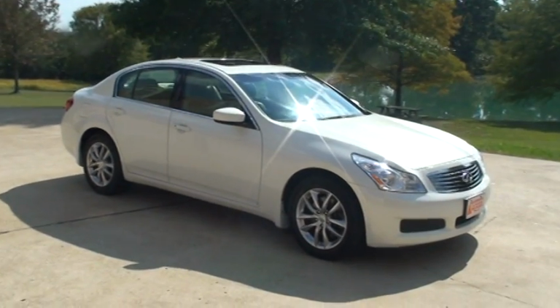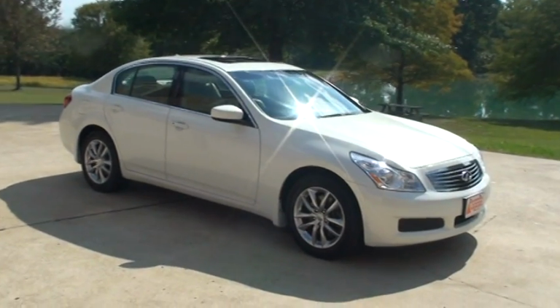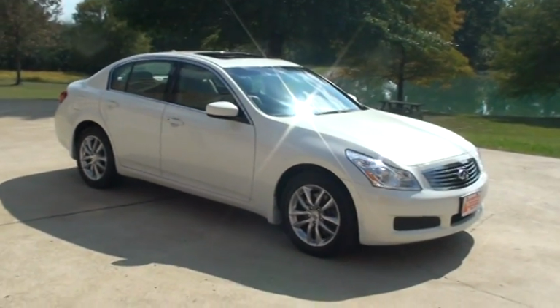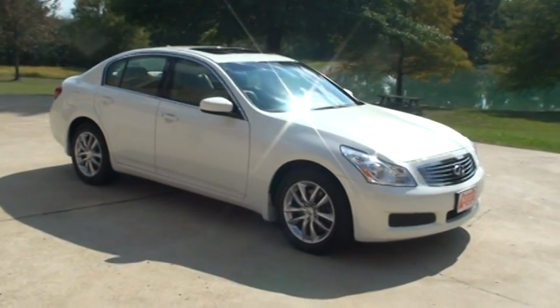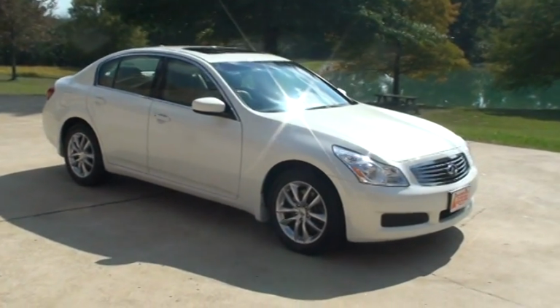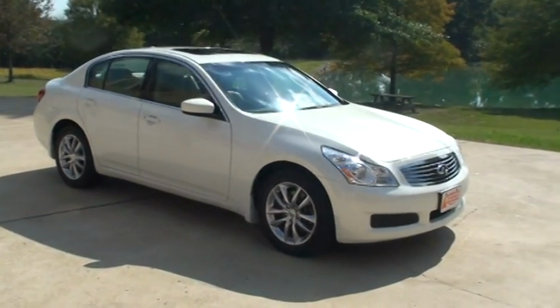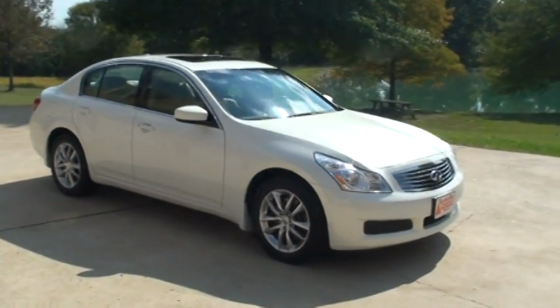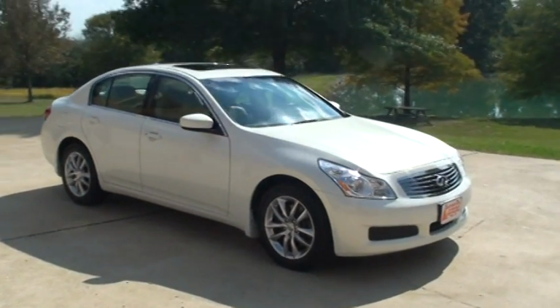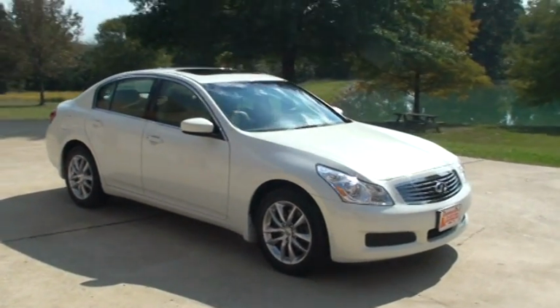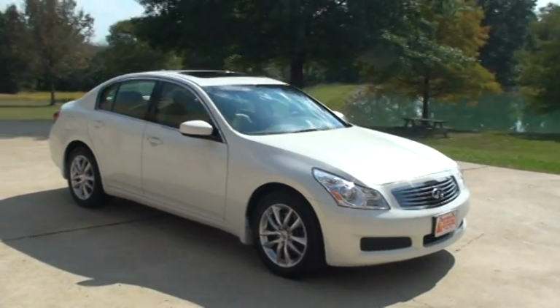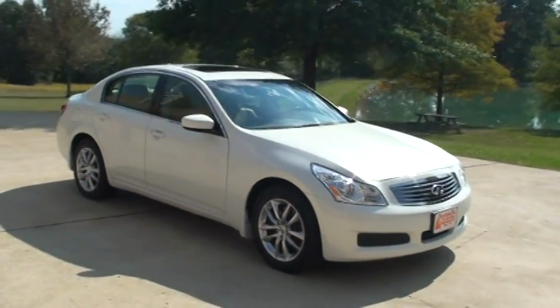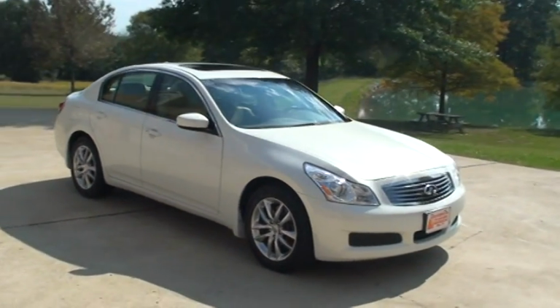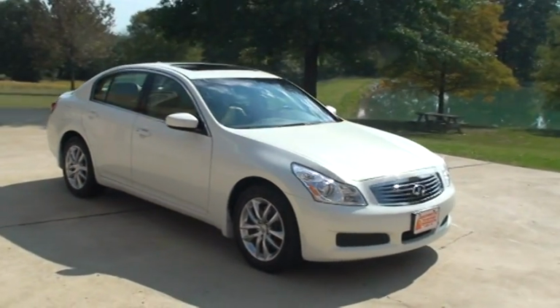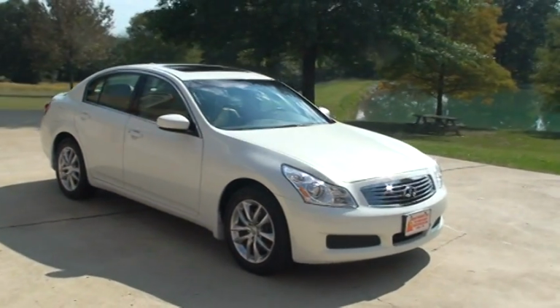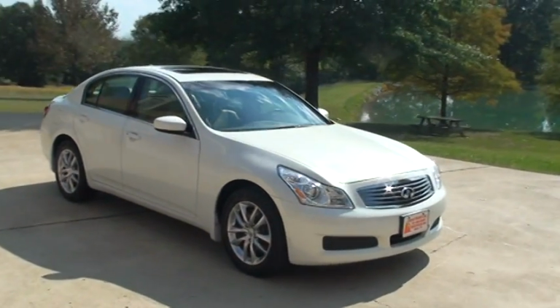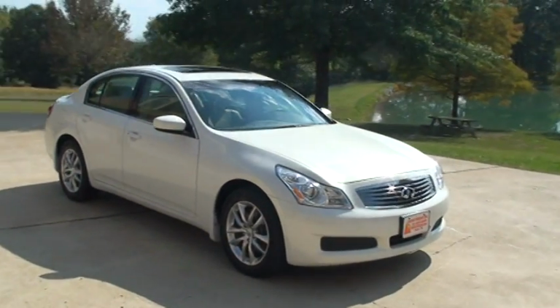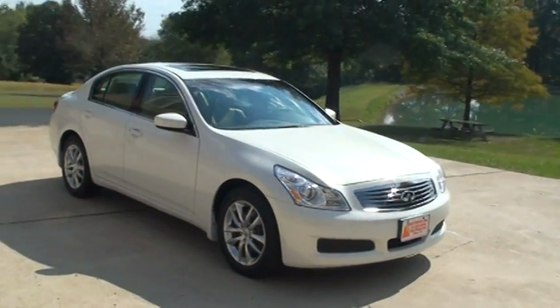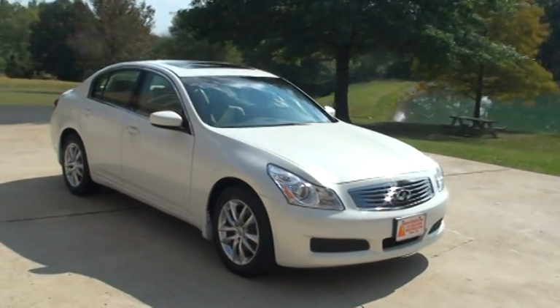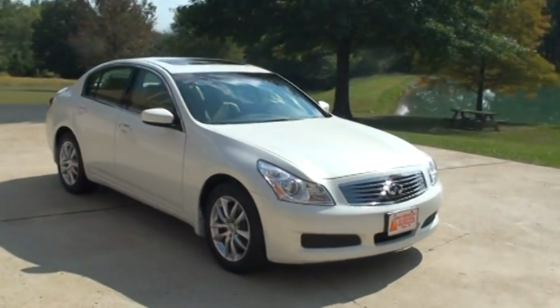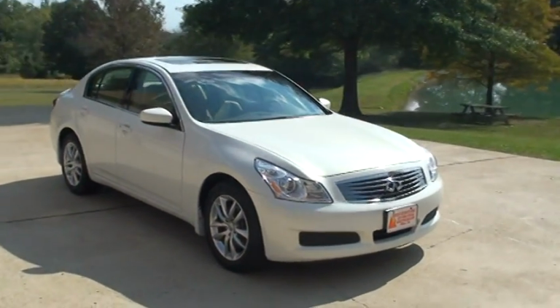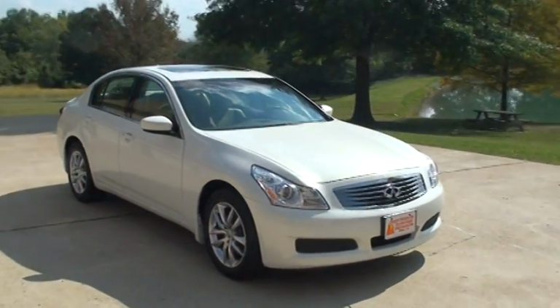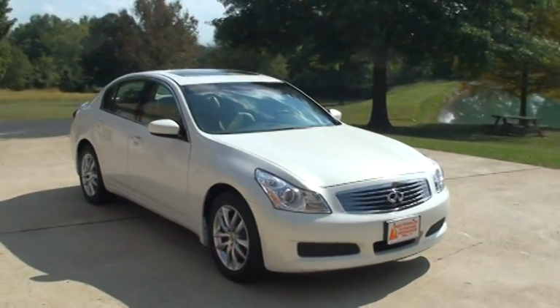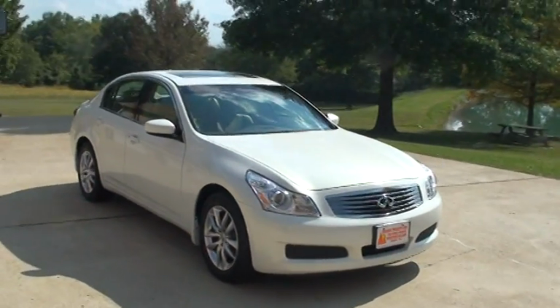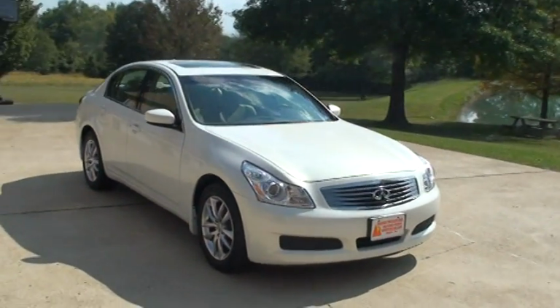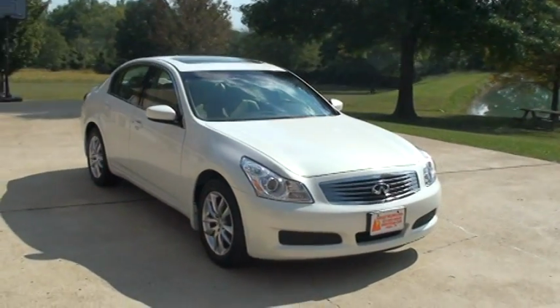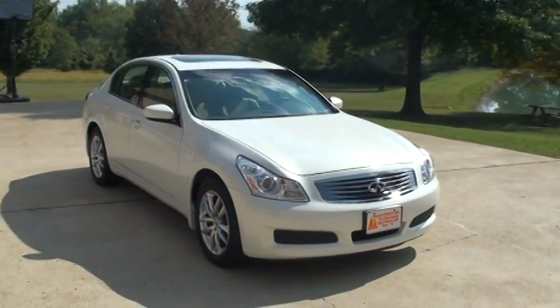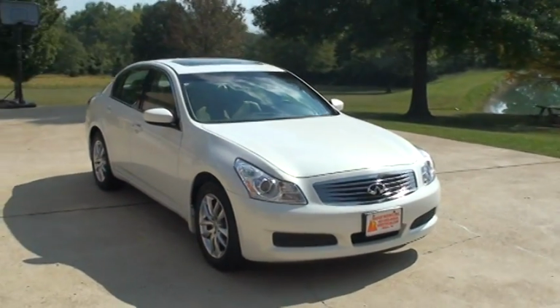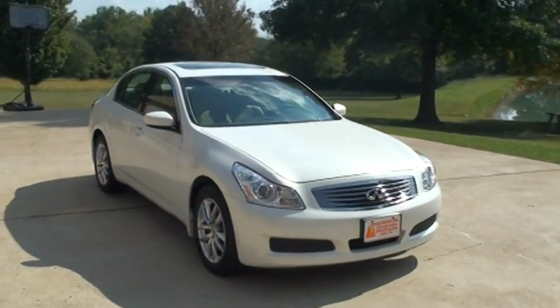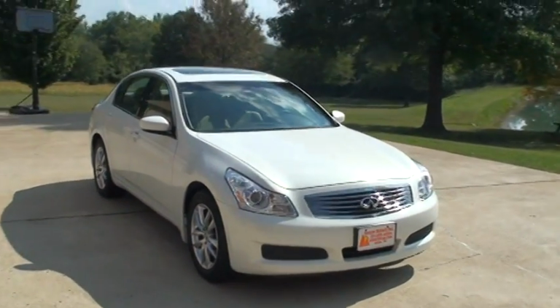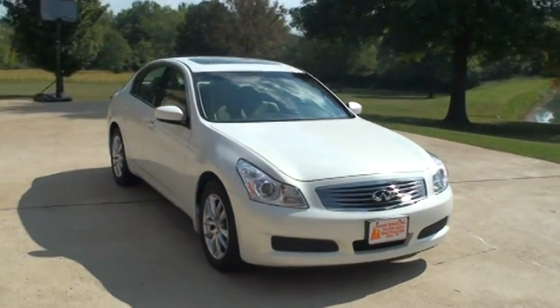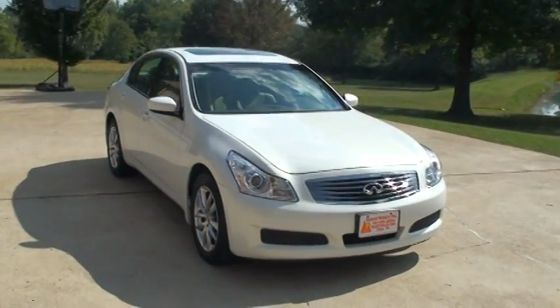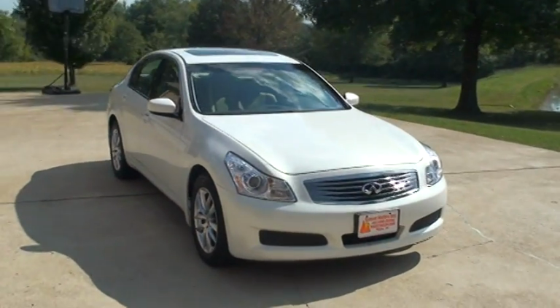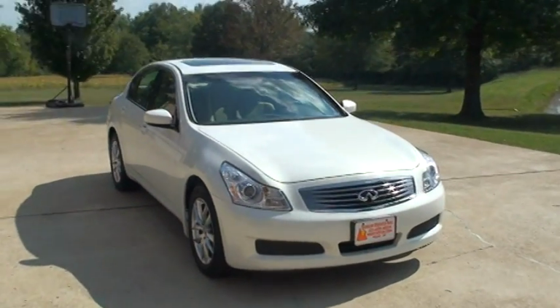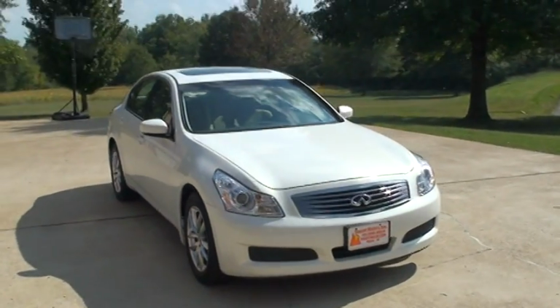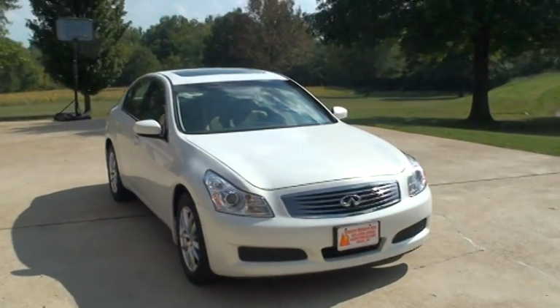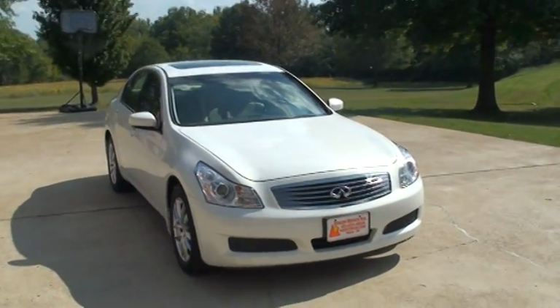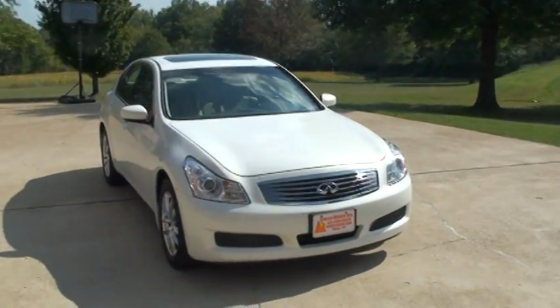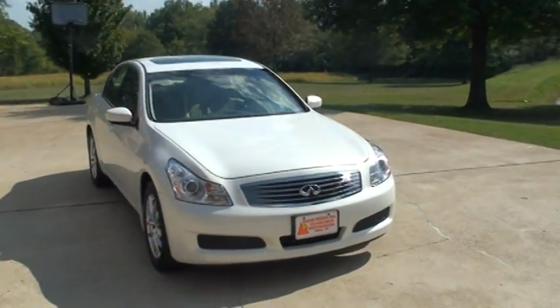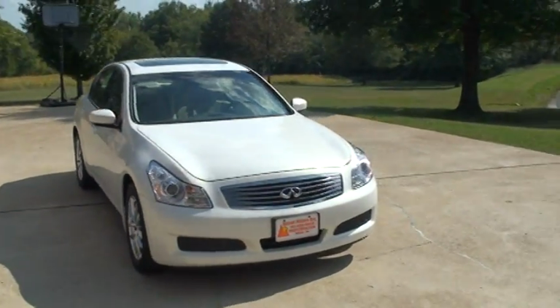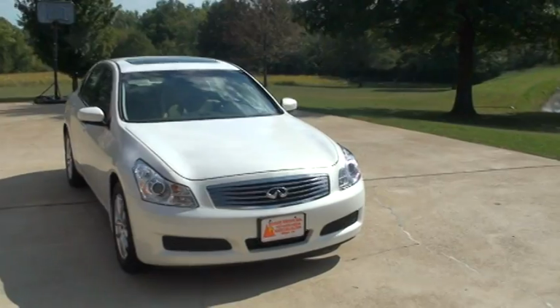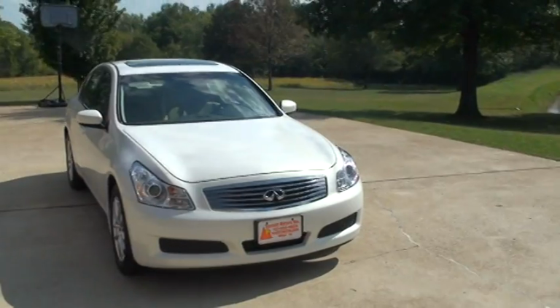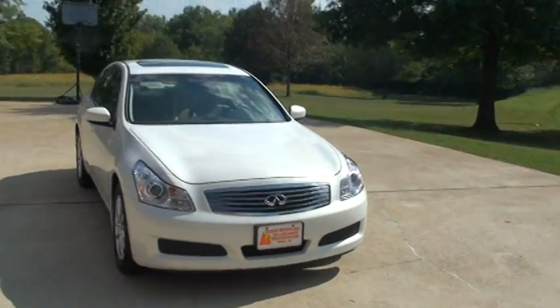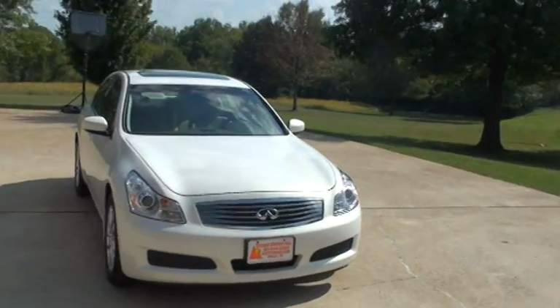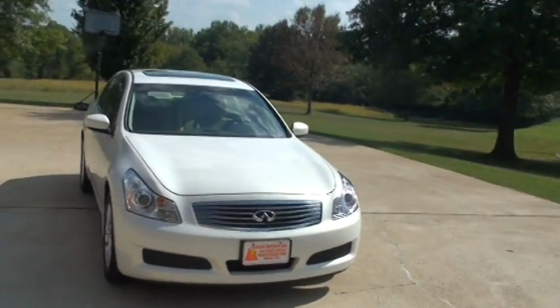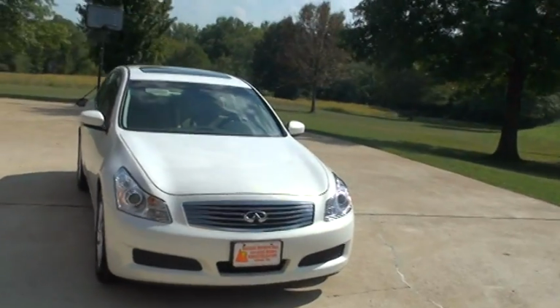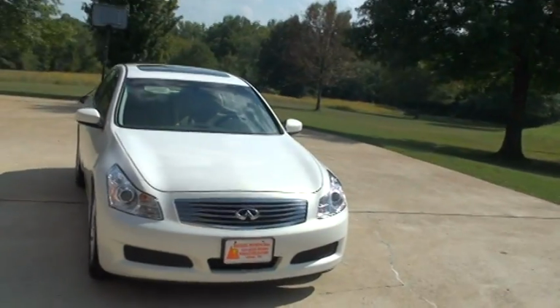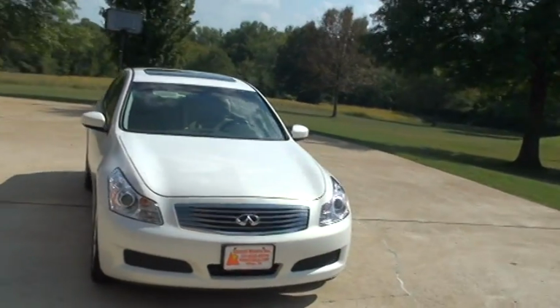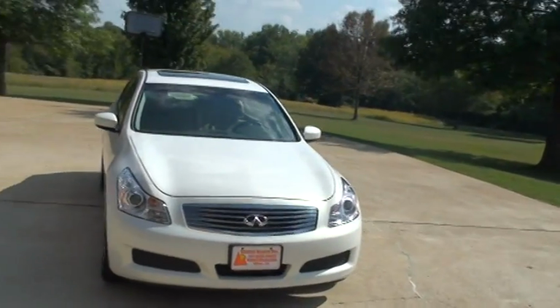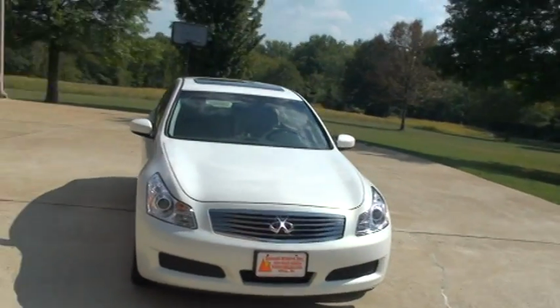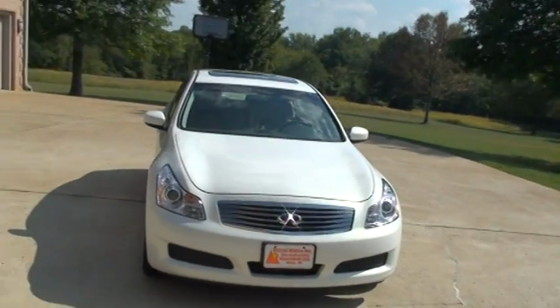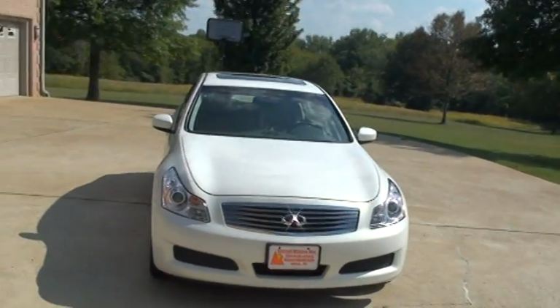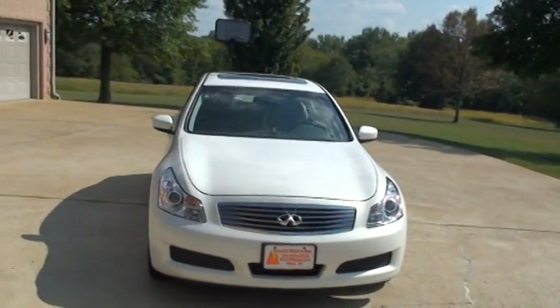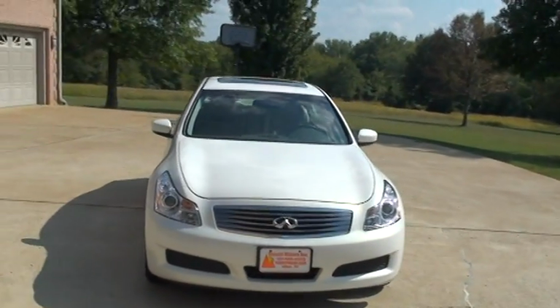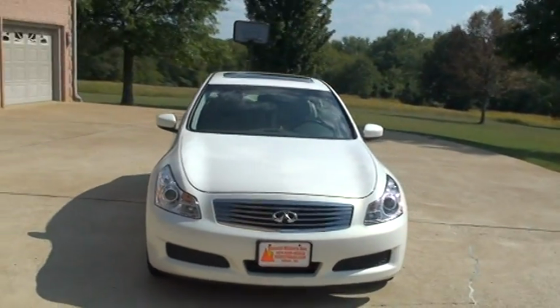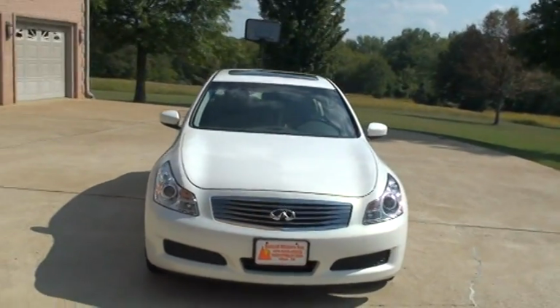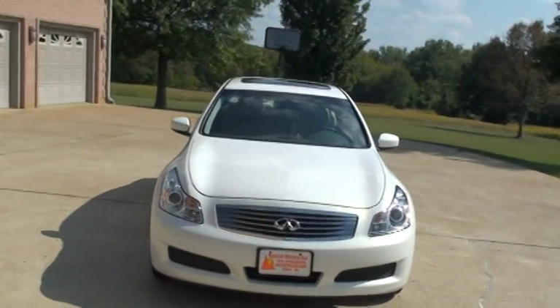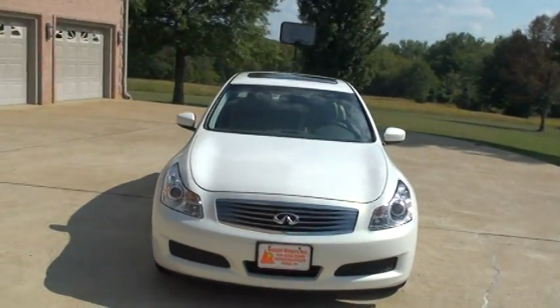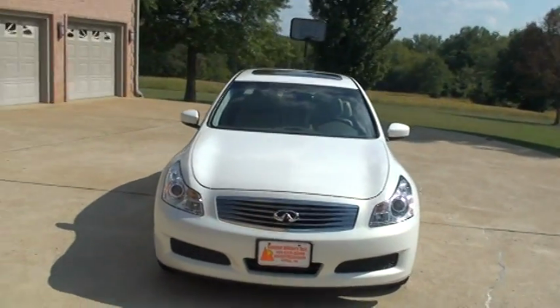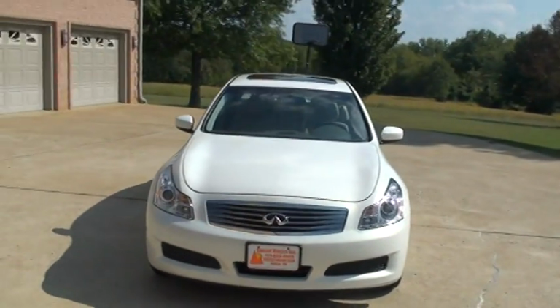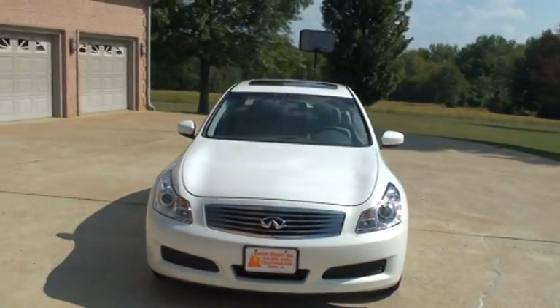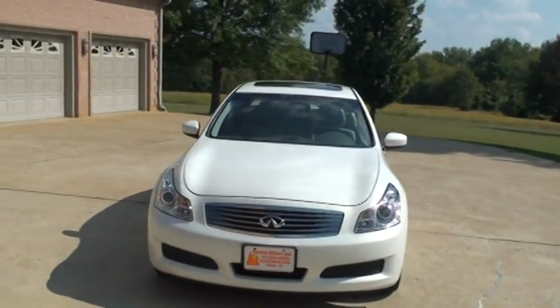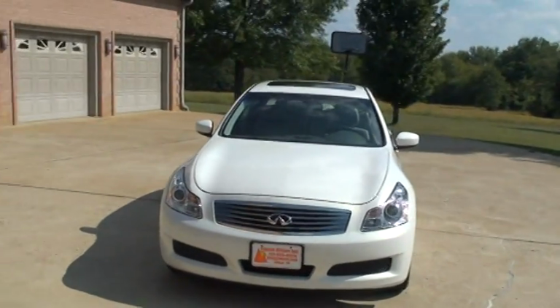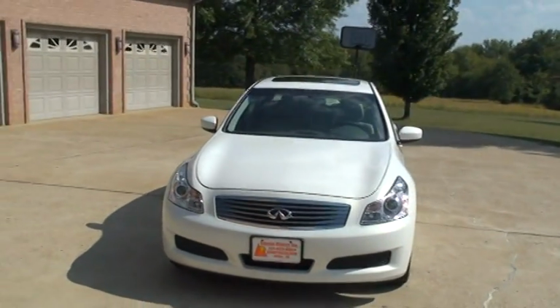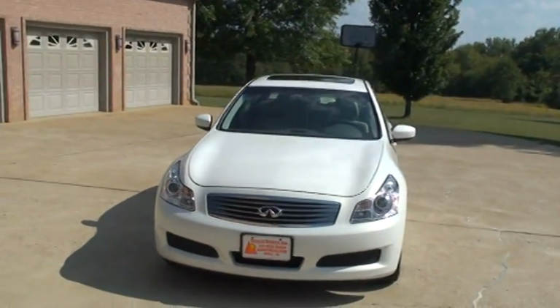Welcome to Sunset Motors. My name is Frank Girard. It's a 2009 Infiniti G37X.